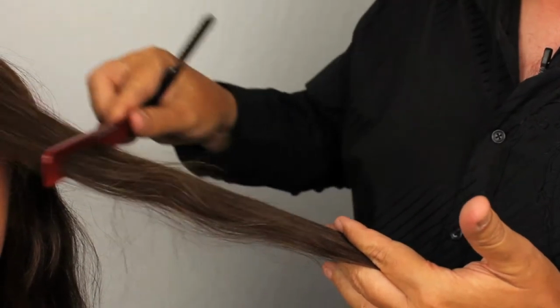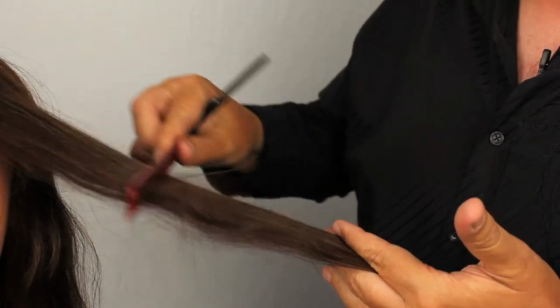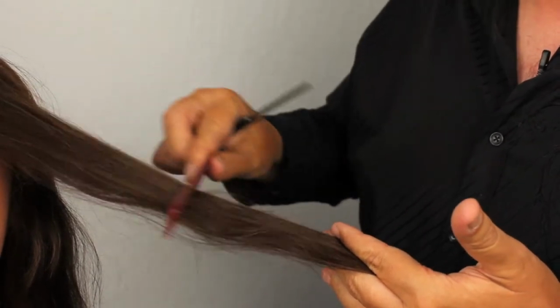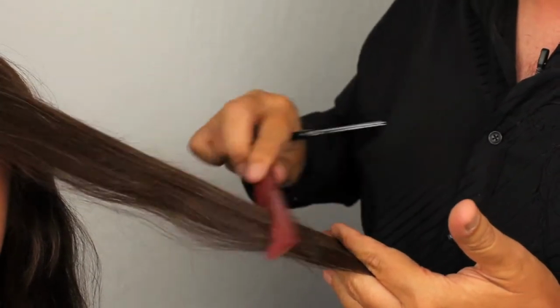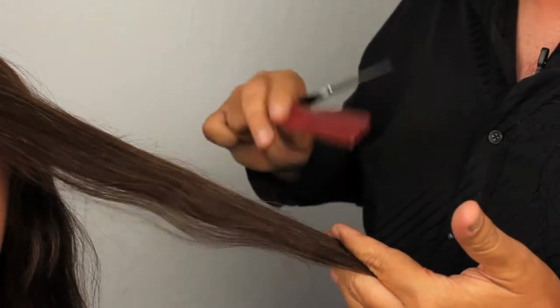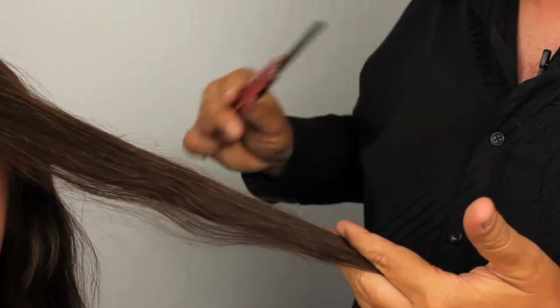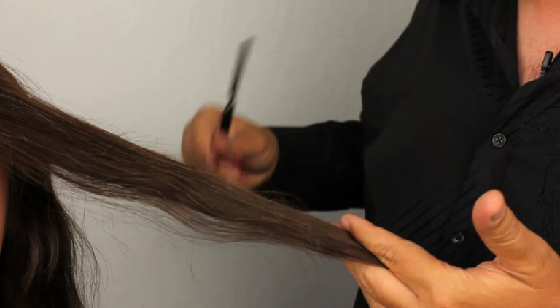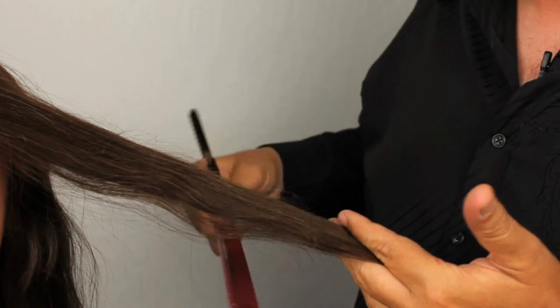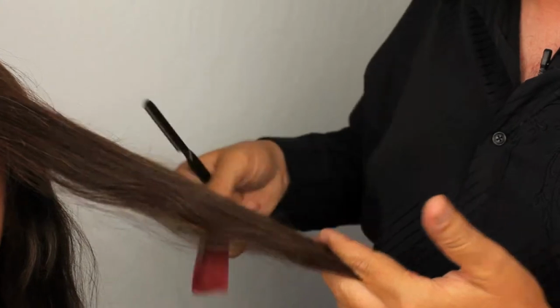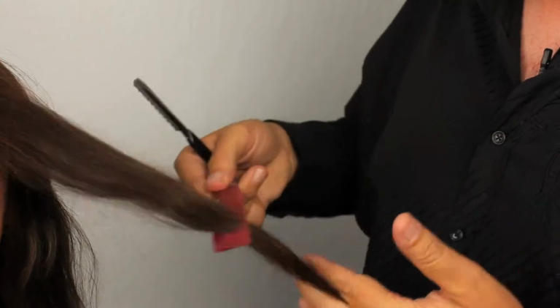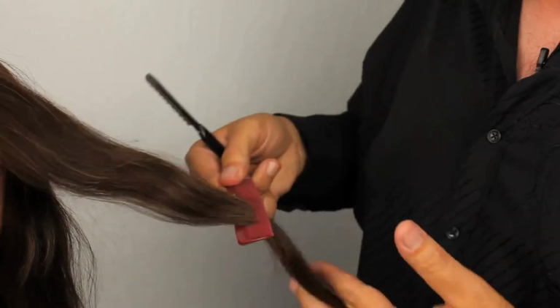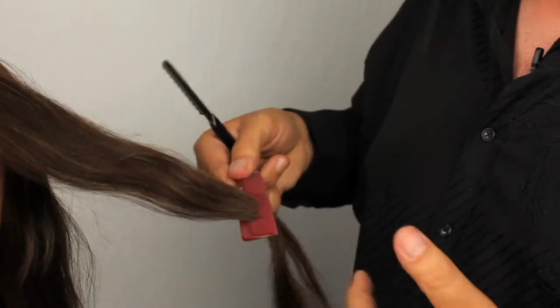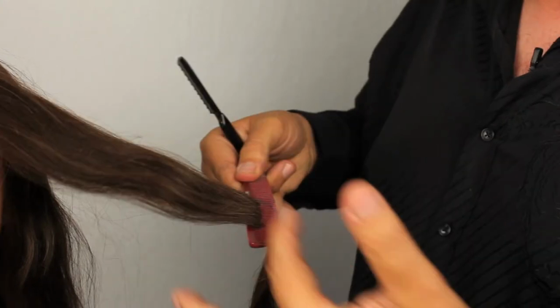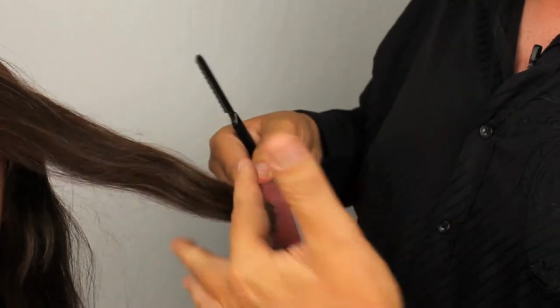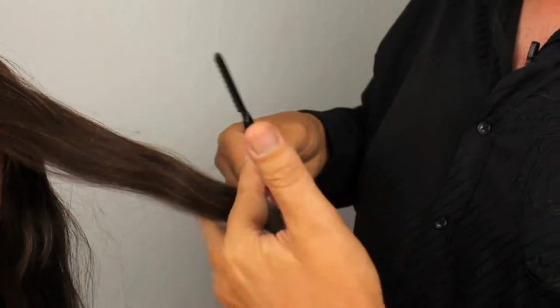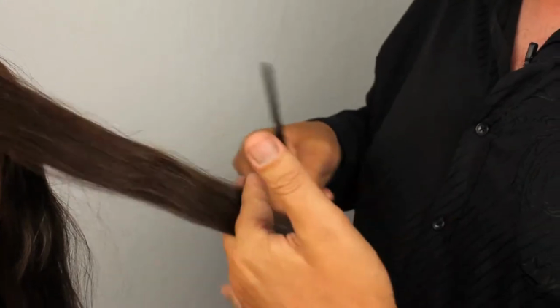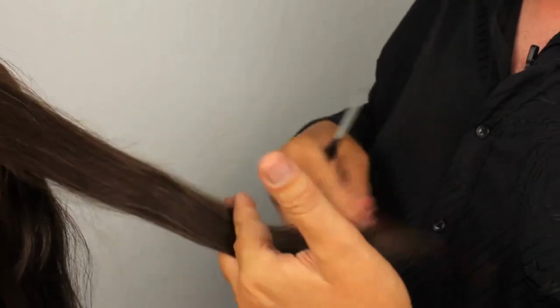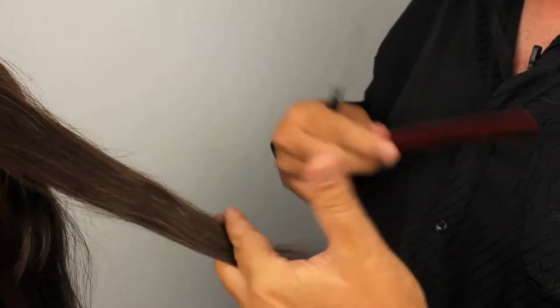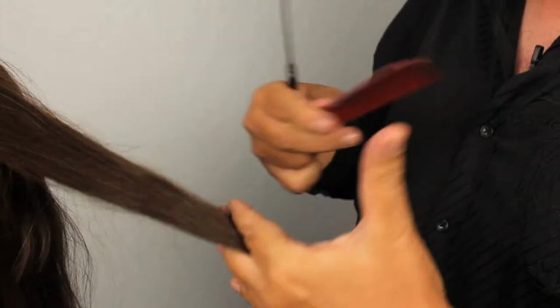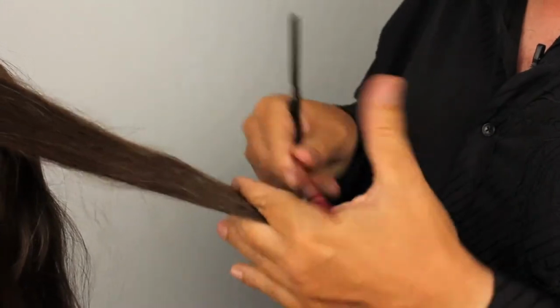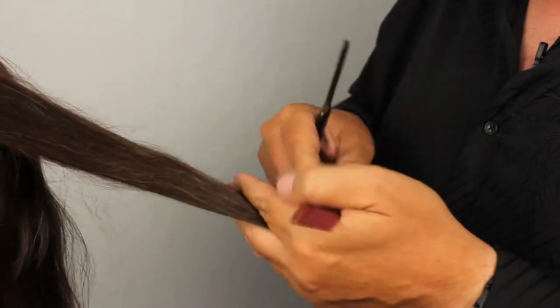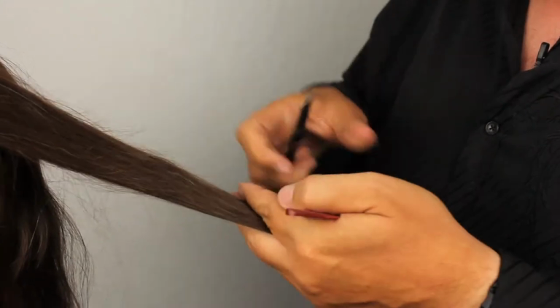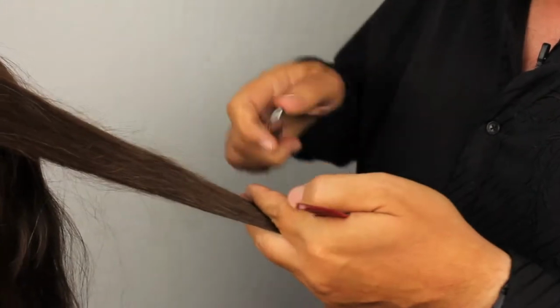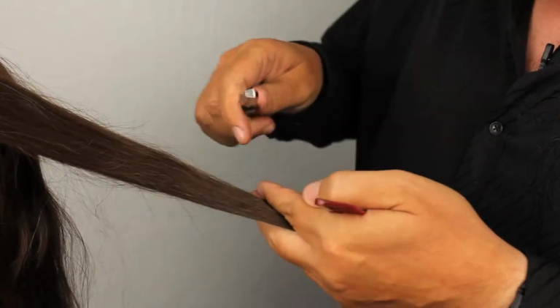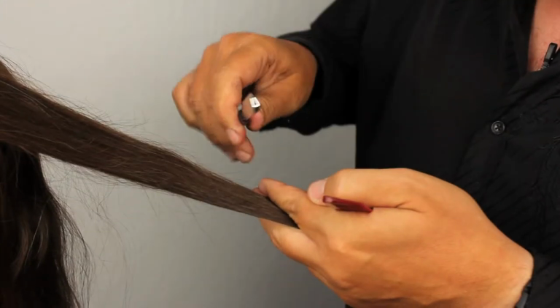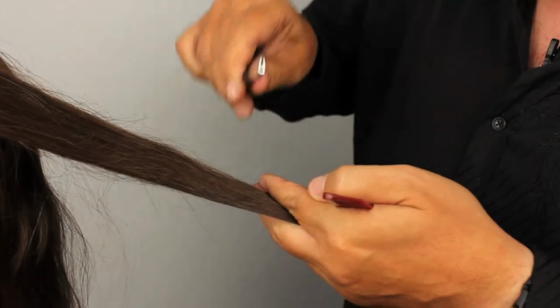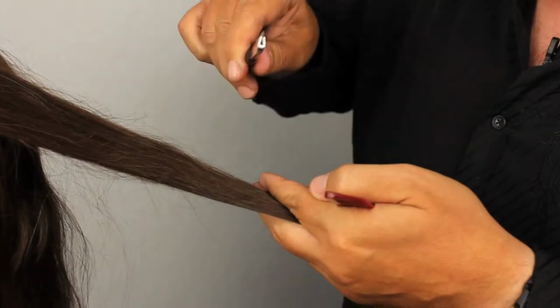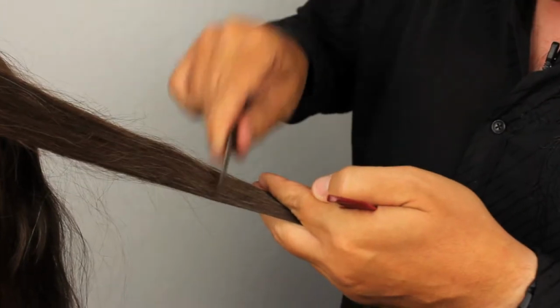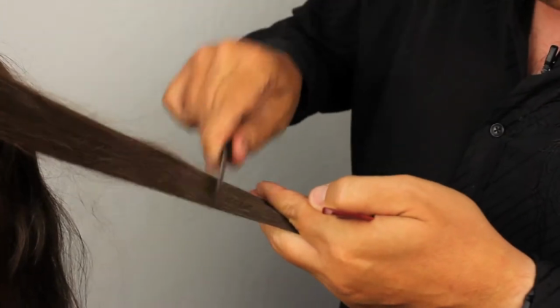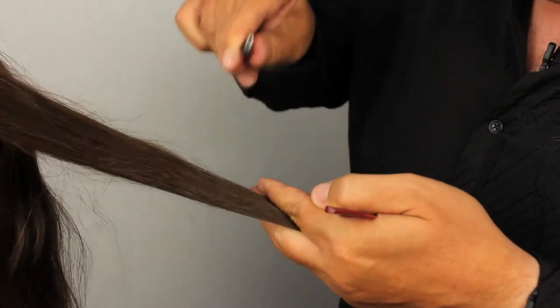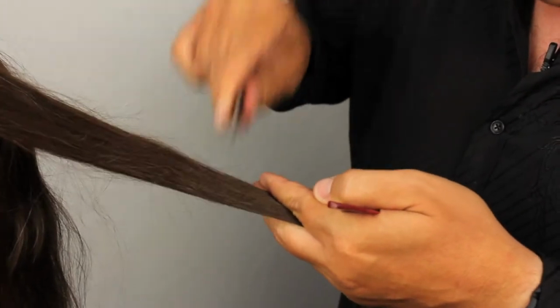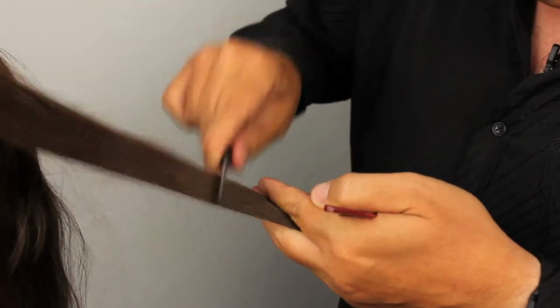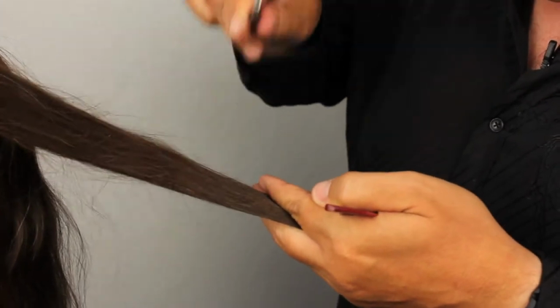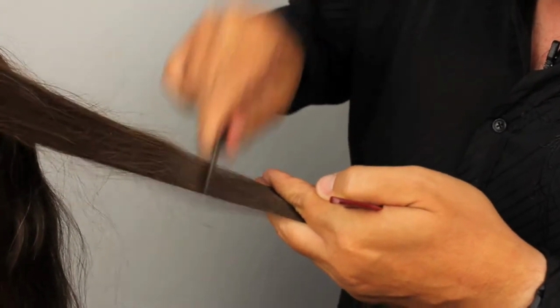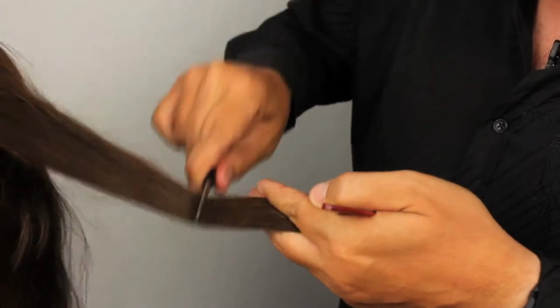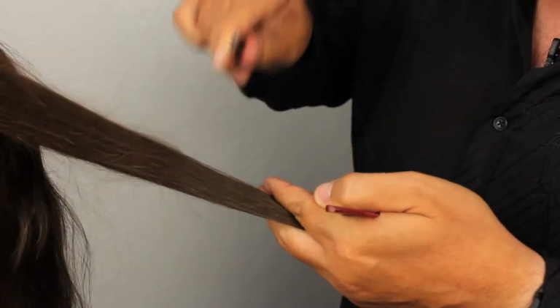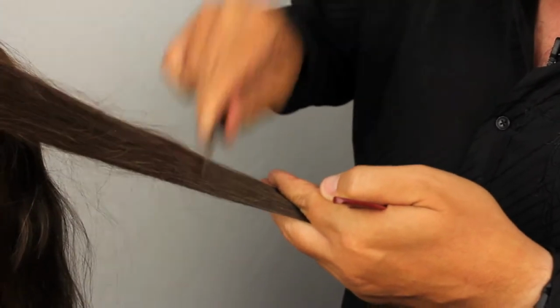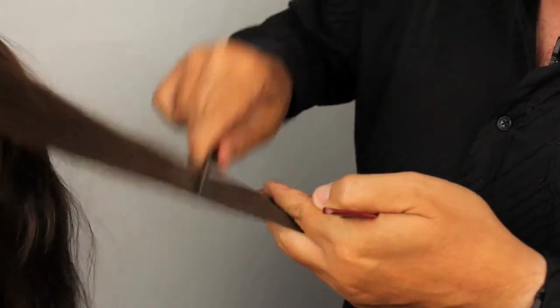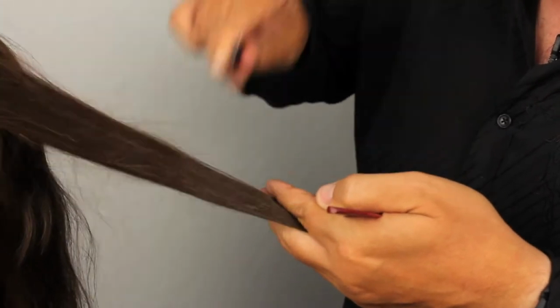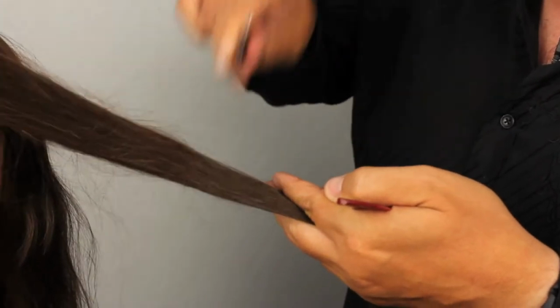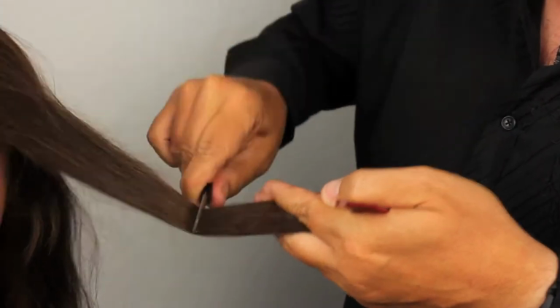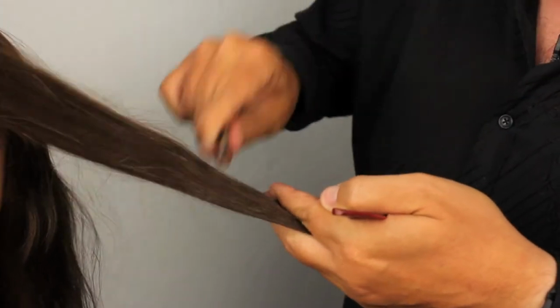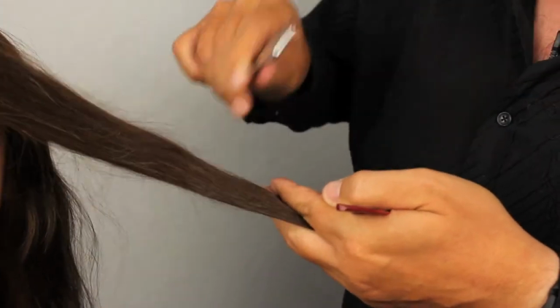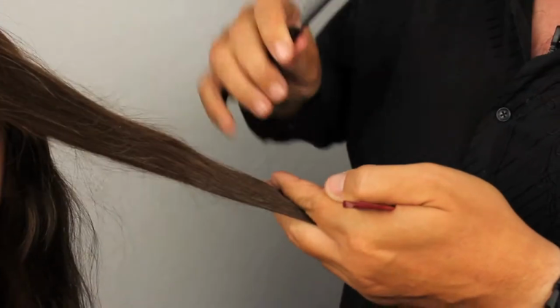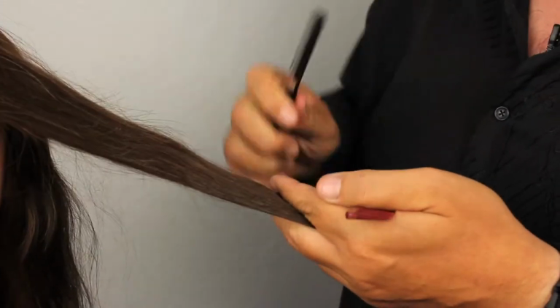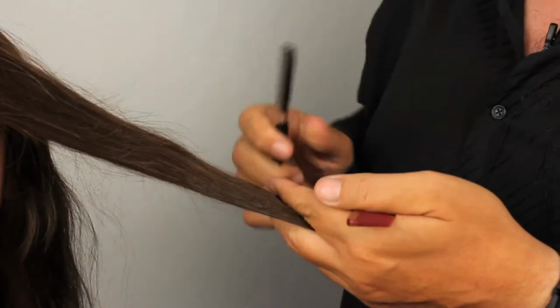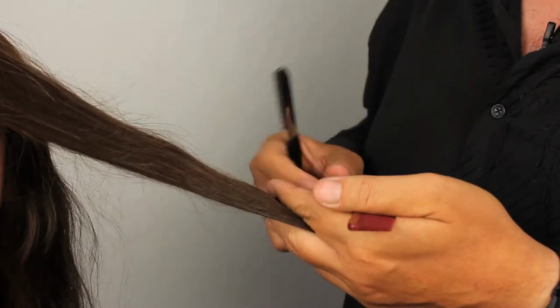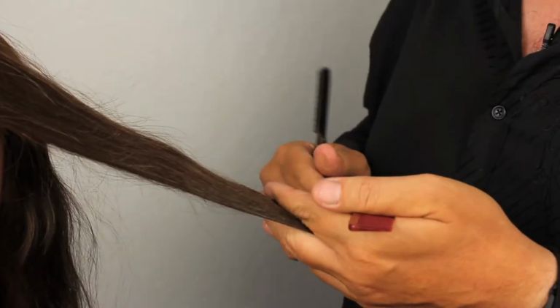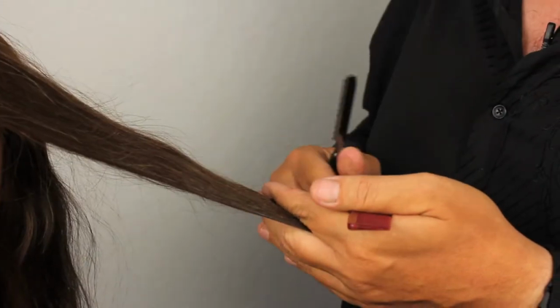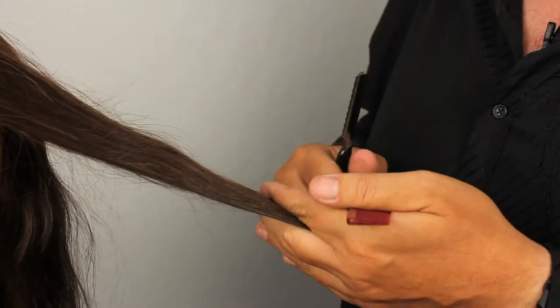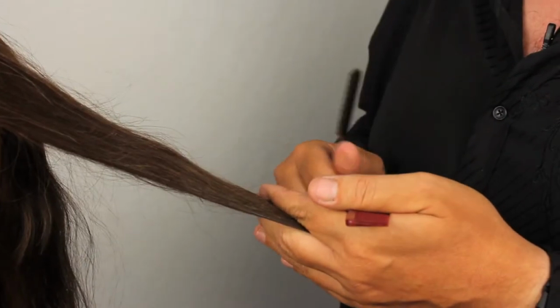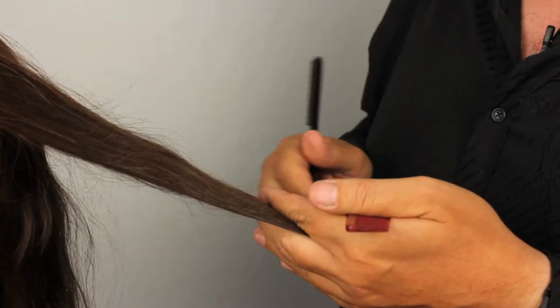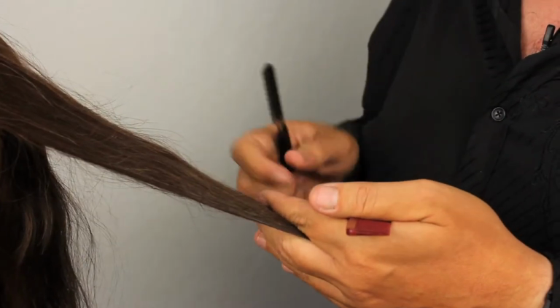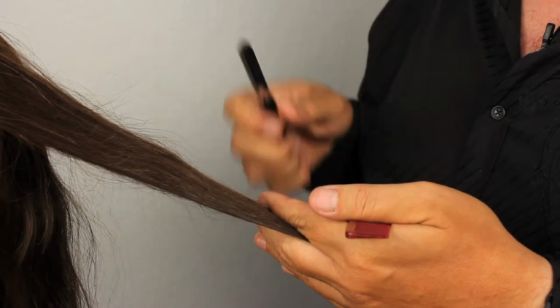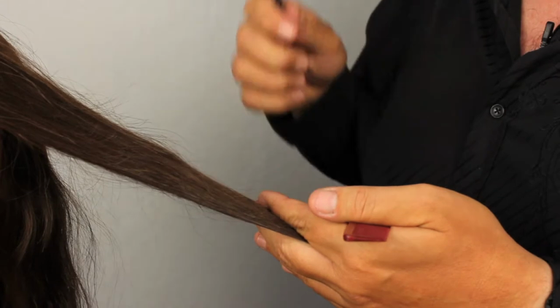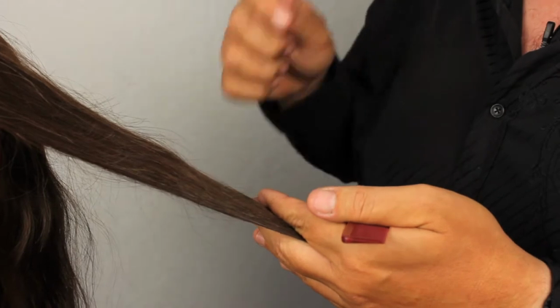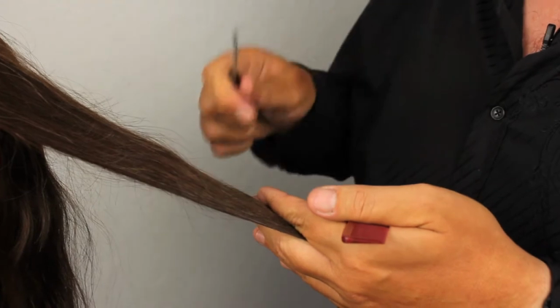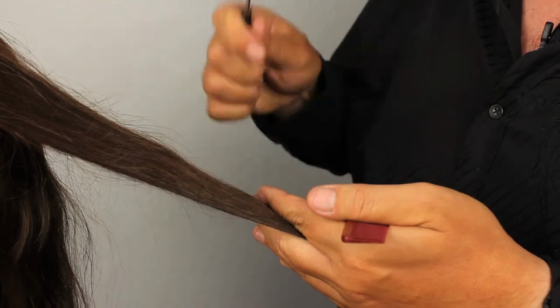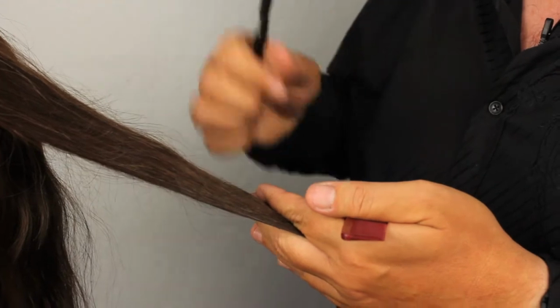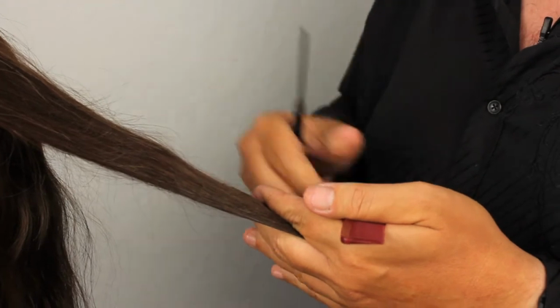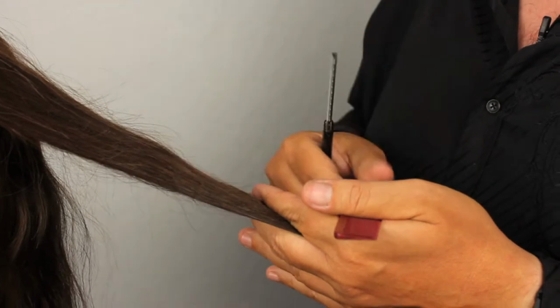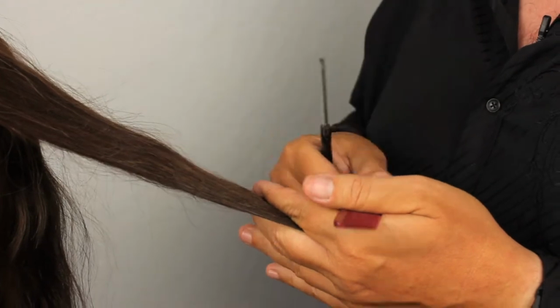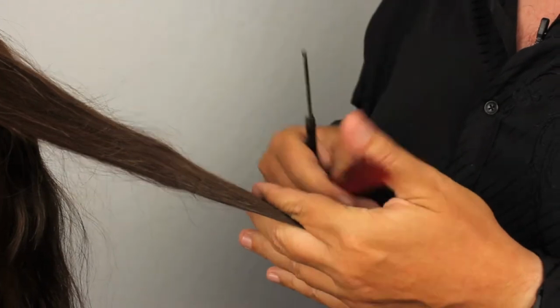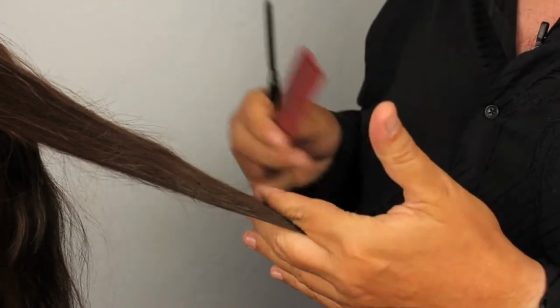So please, if you're using your razor, don't go in tap, tap, tap like that trying to get your blade through the hair.